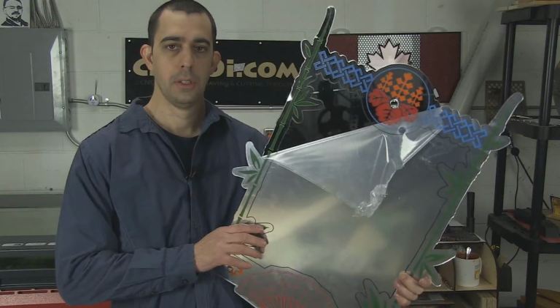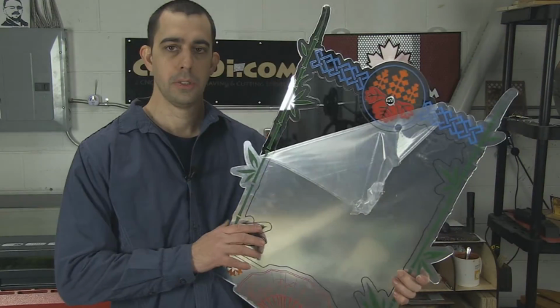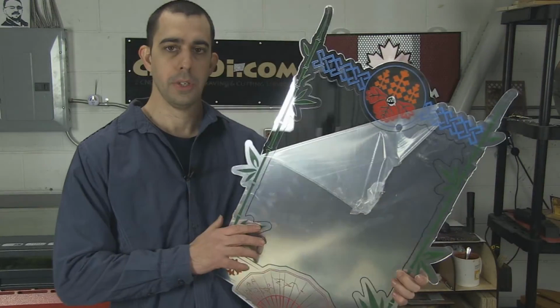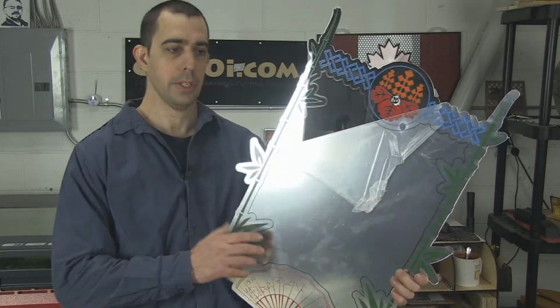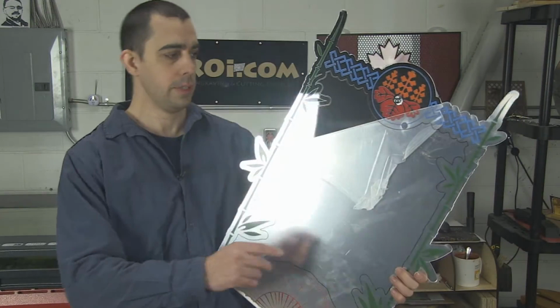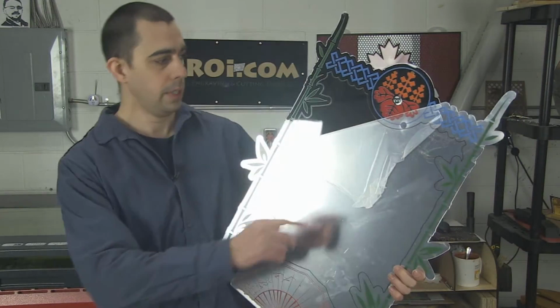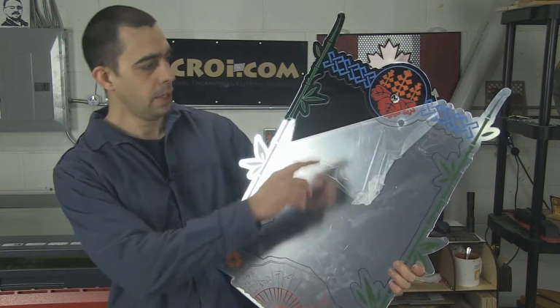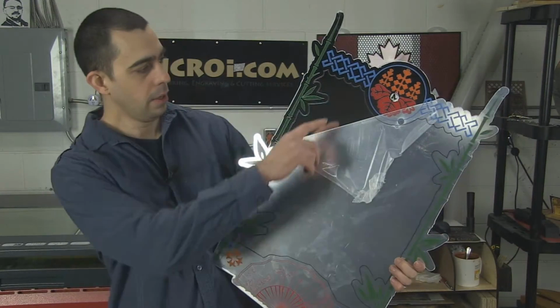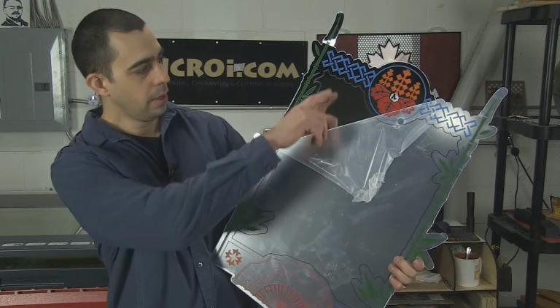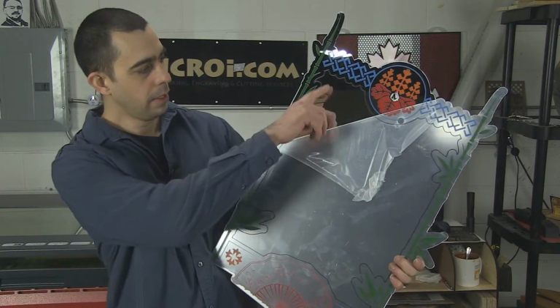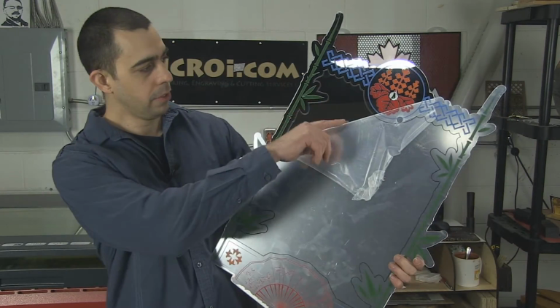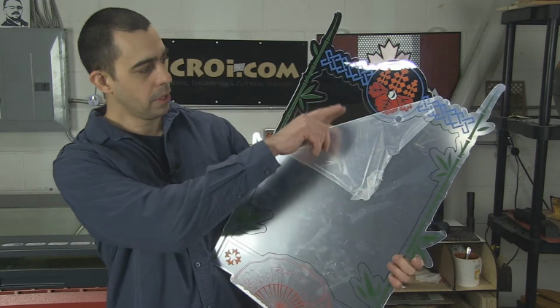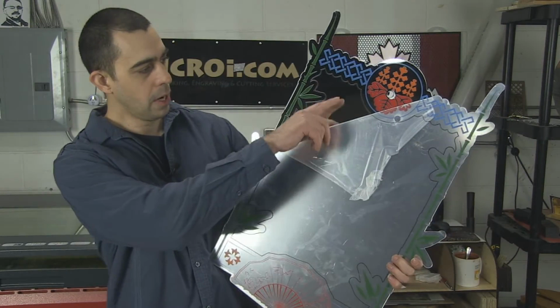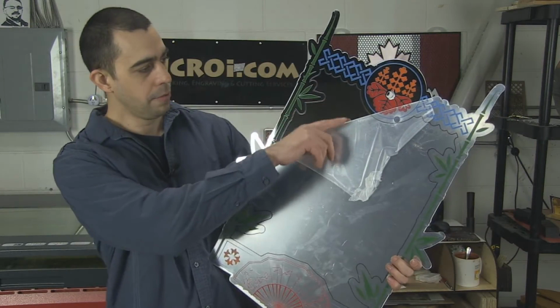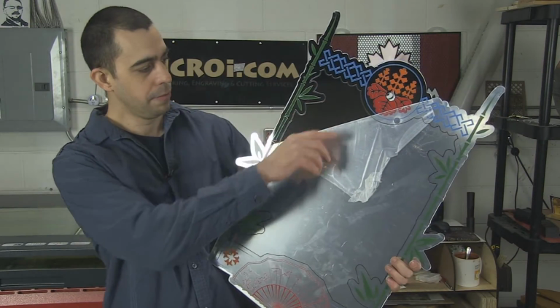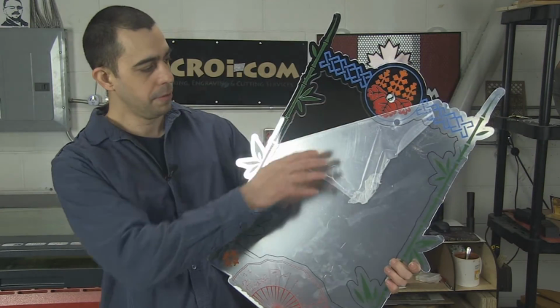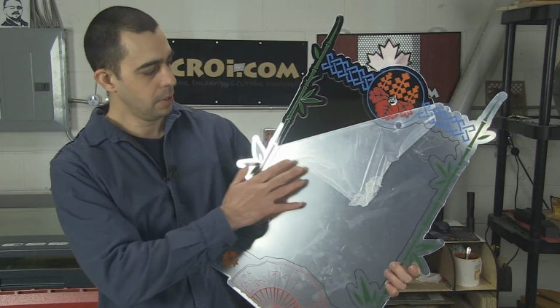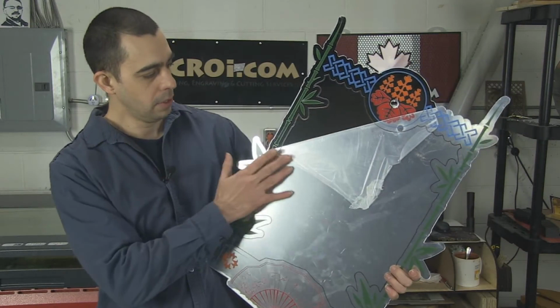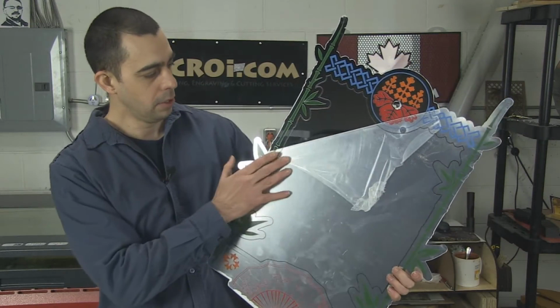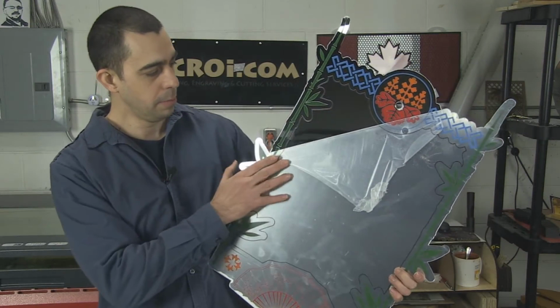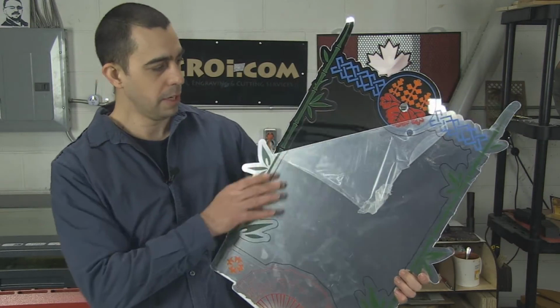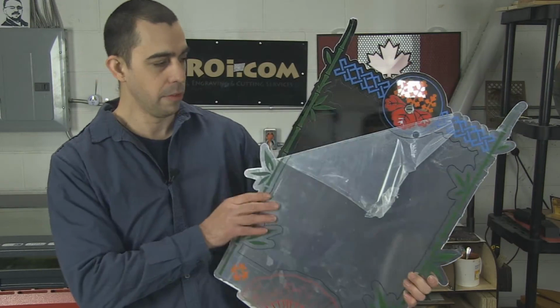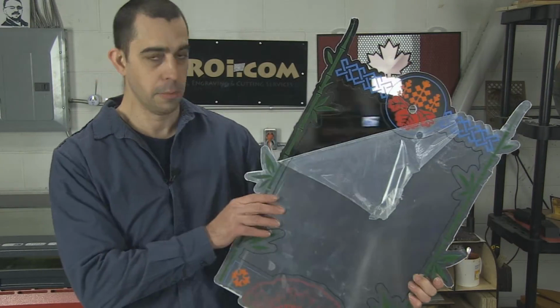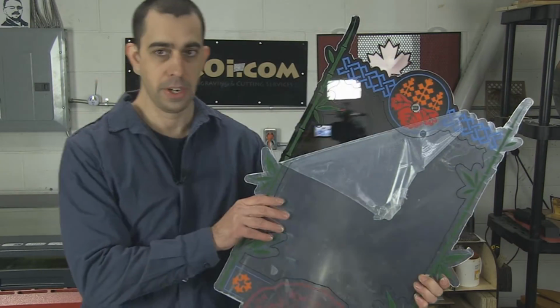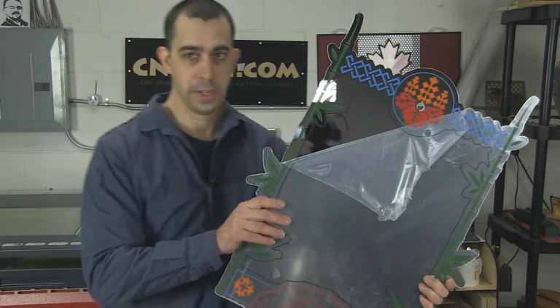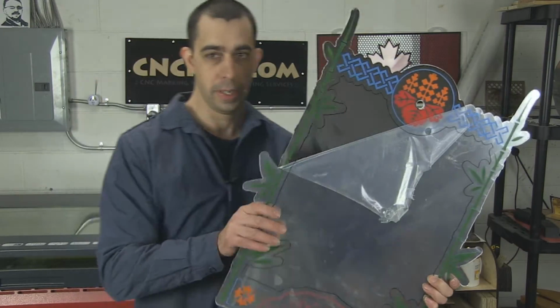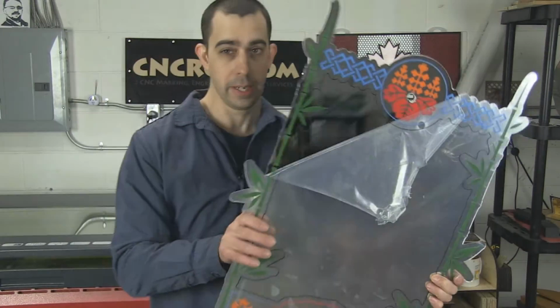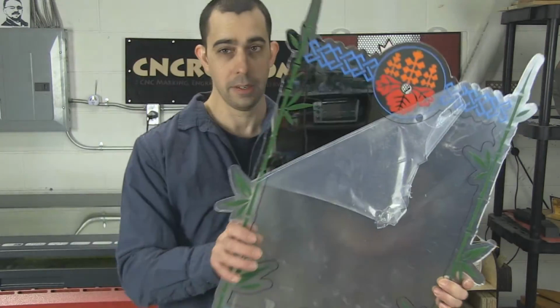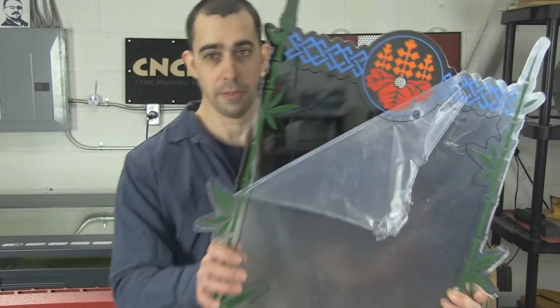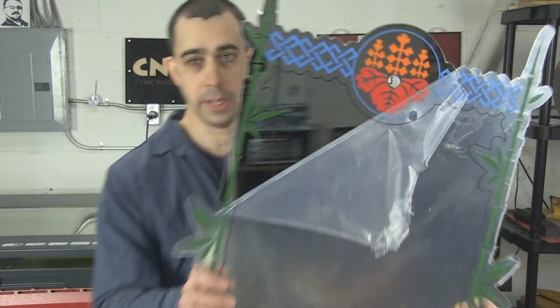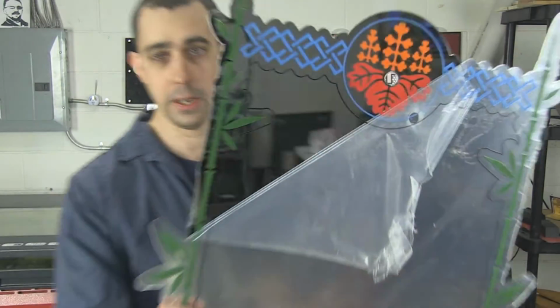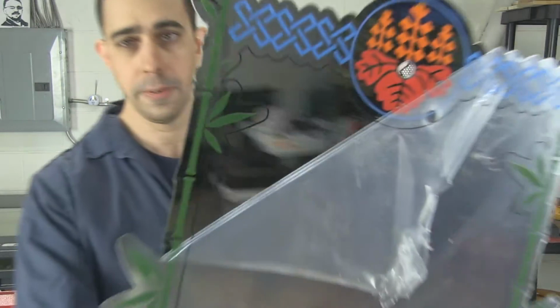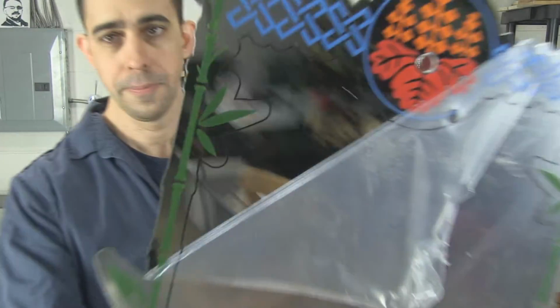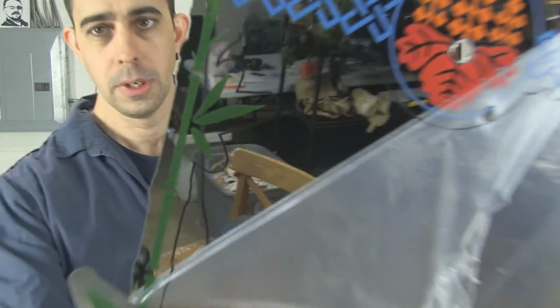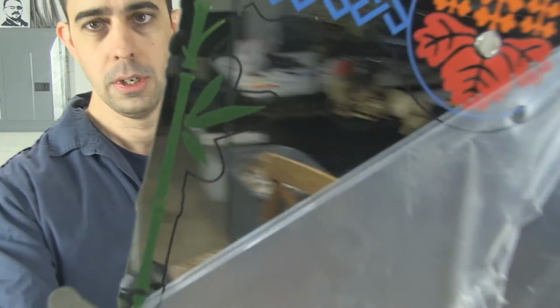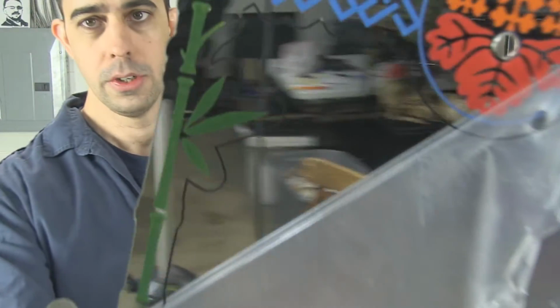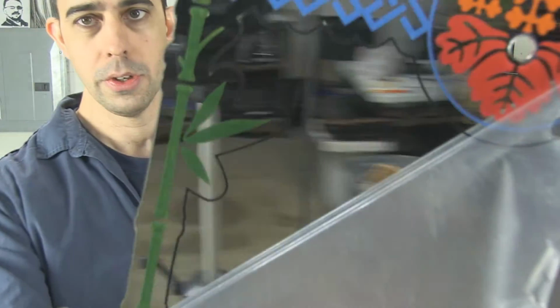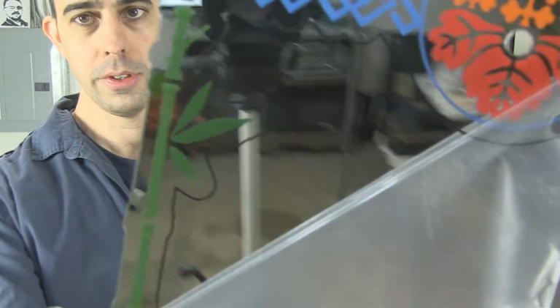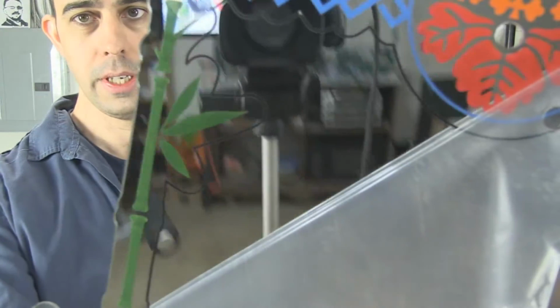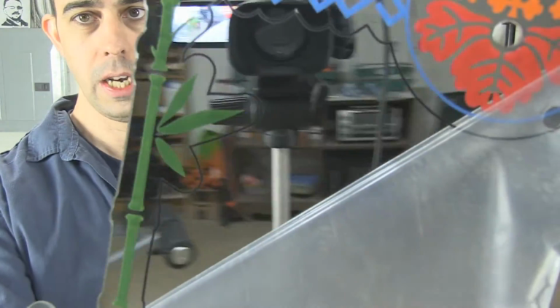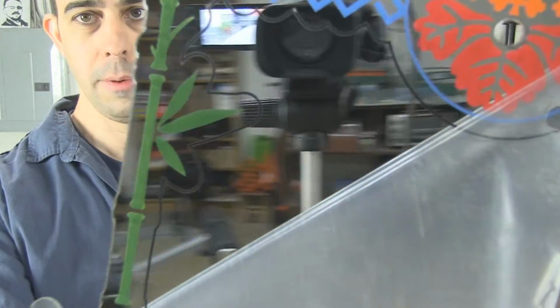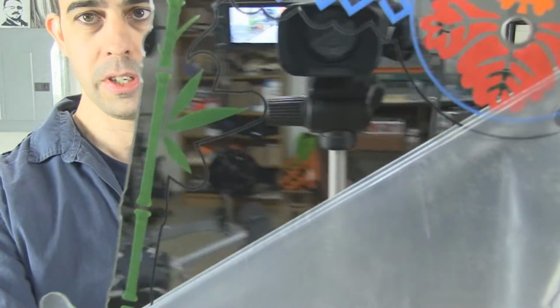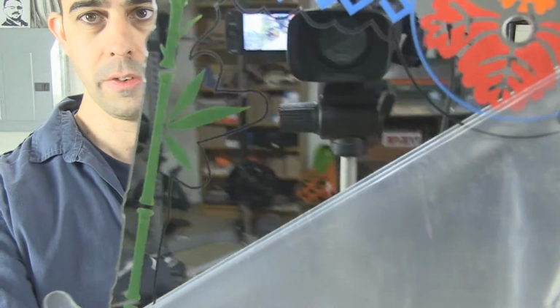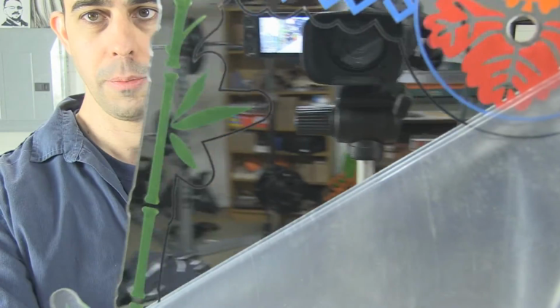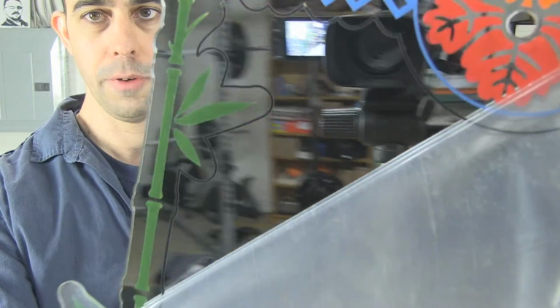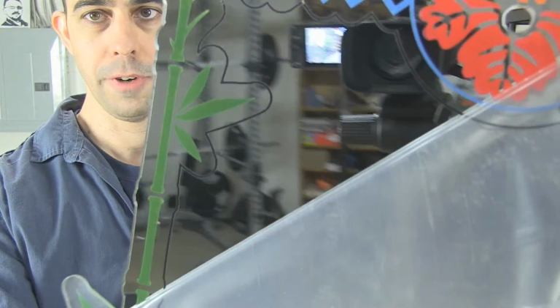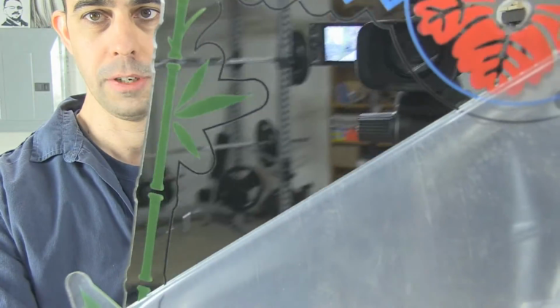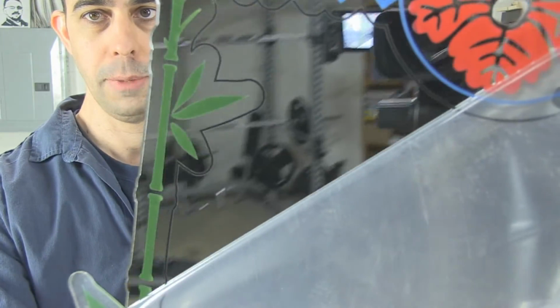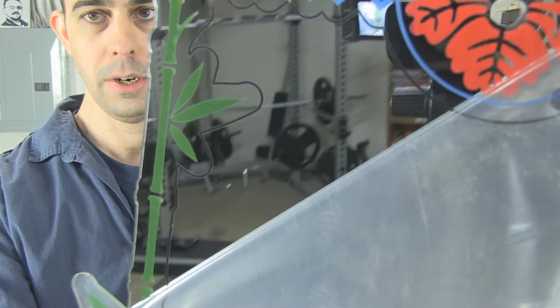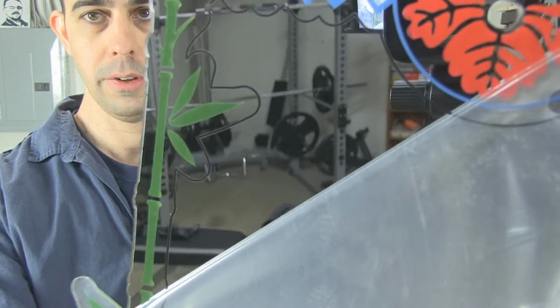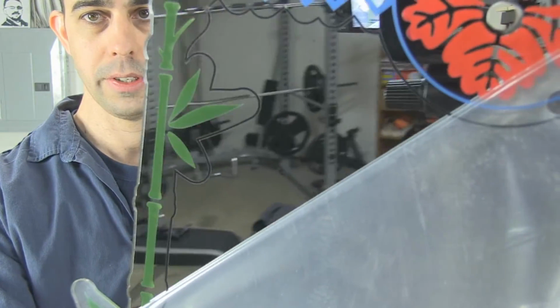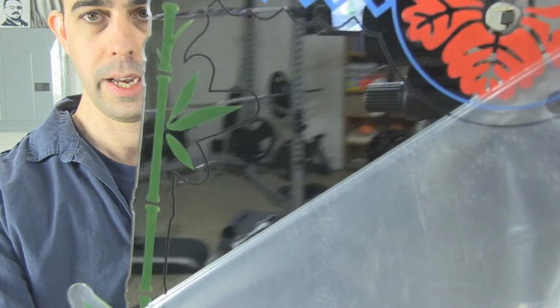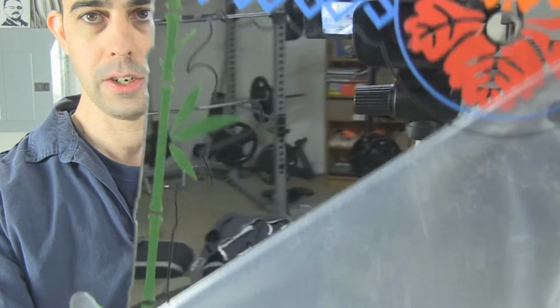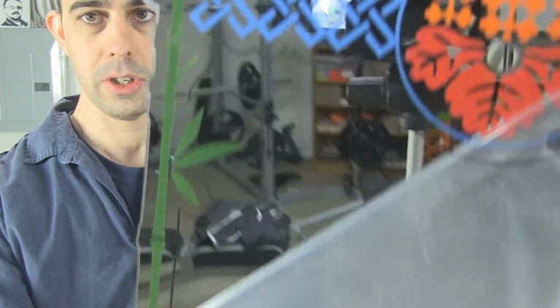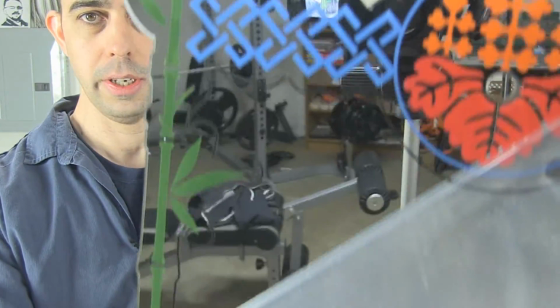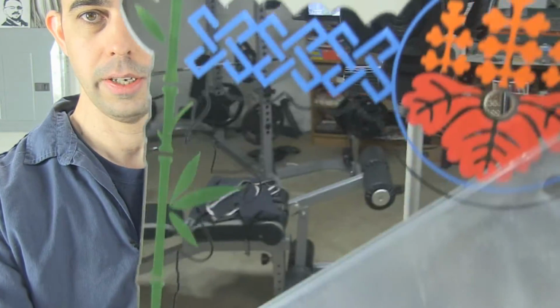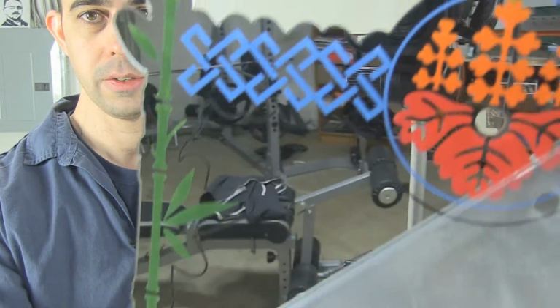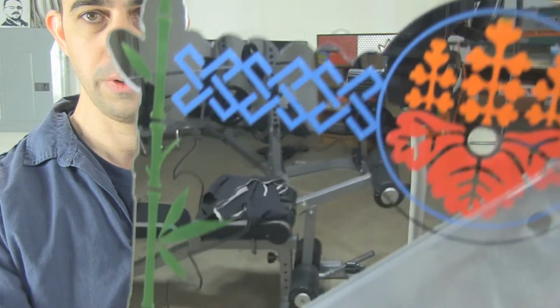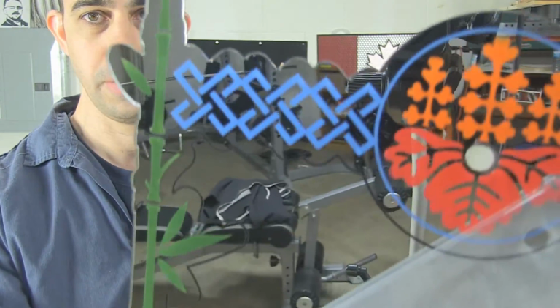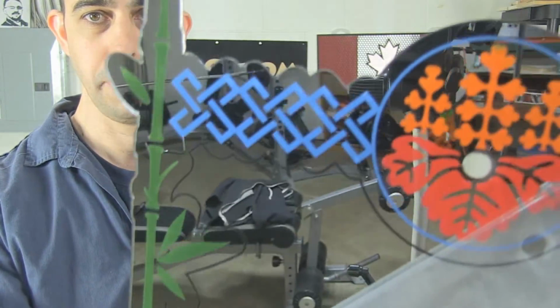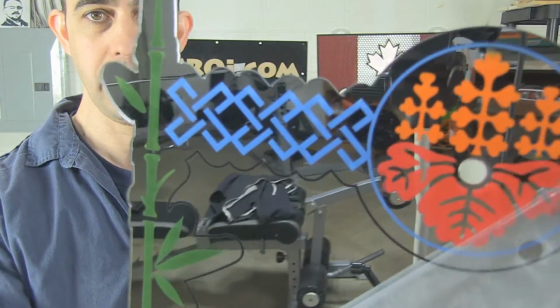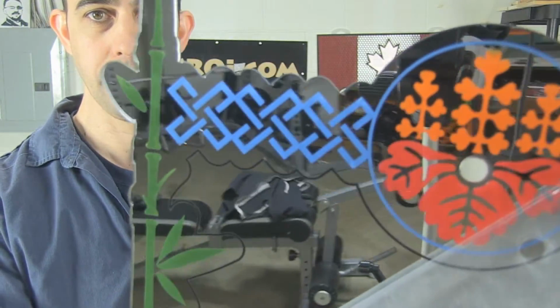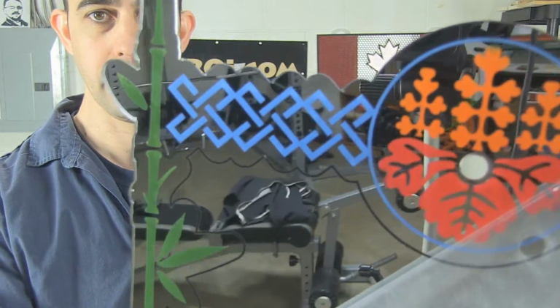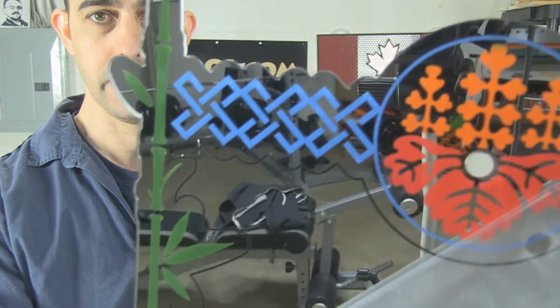So you can see here, I took off a little bit of the protective layer so you can see how much of a perfect mirror this actually is with the paint filling.